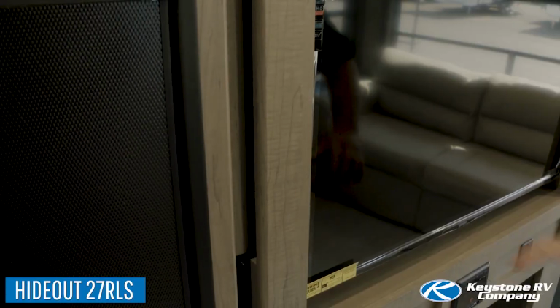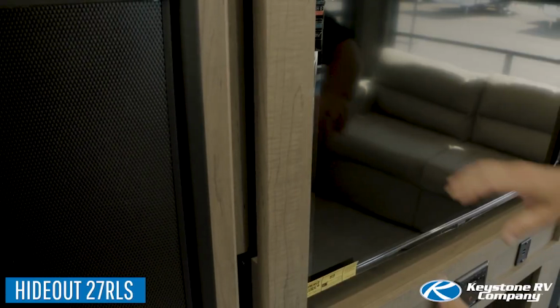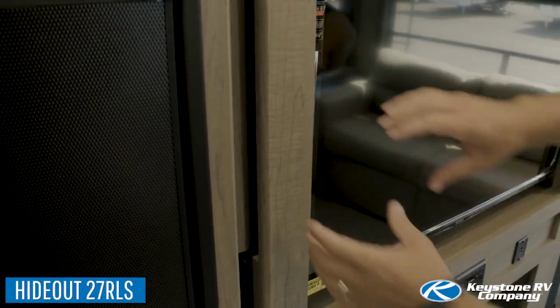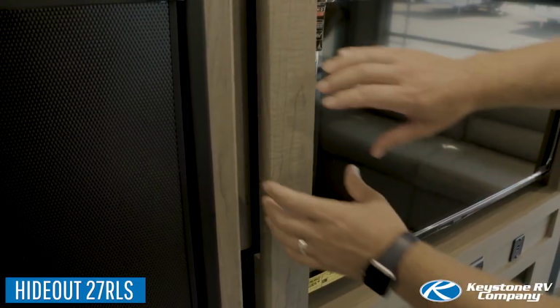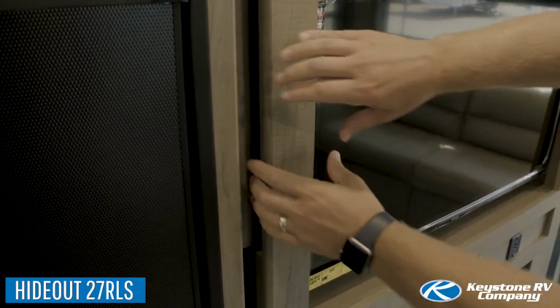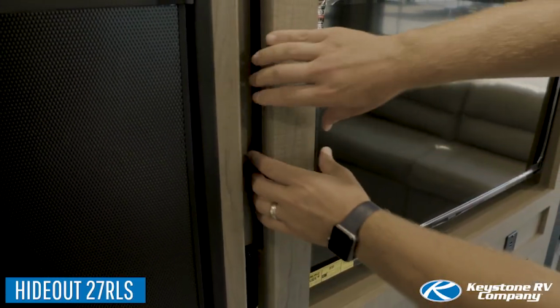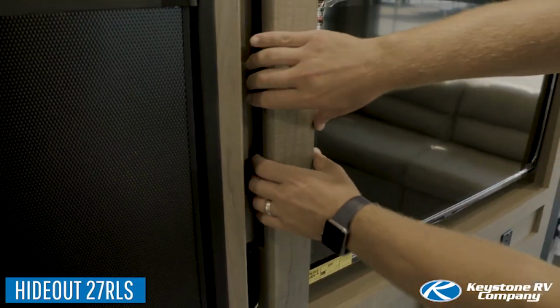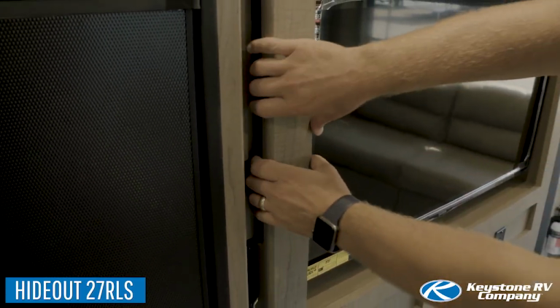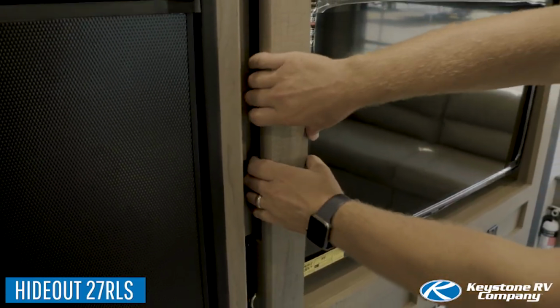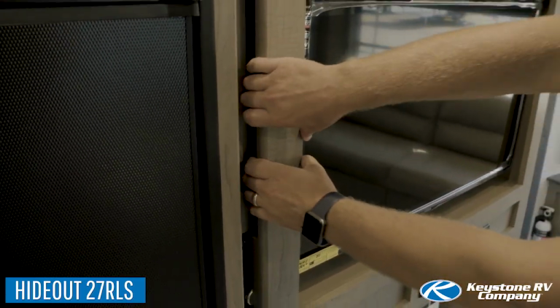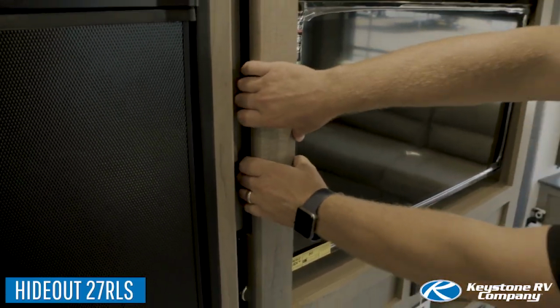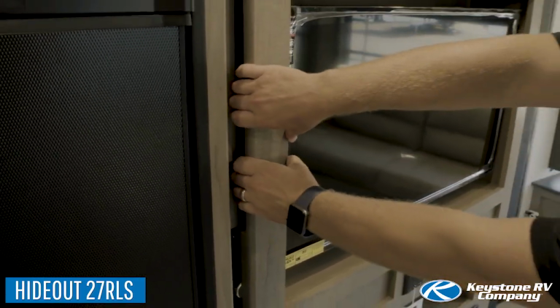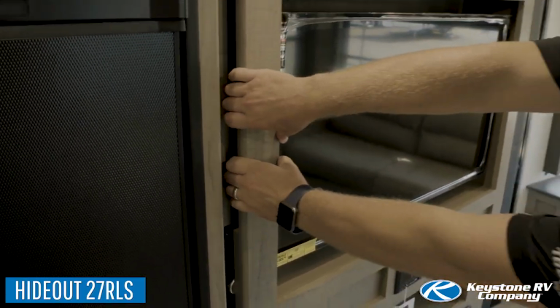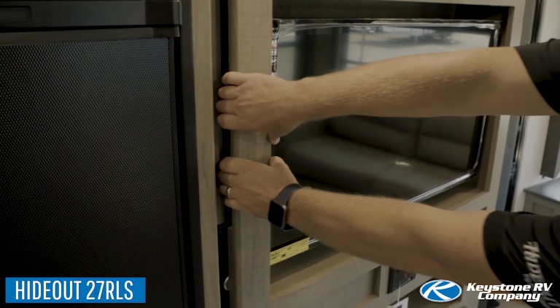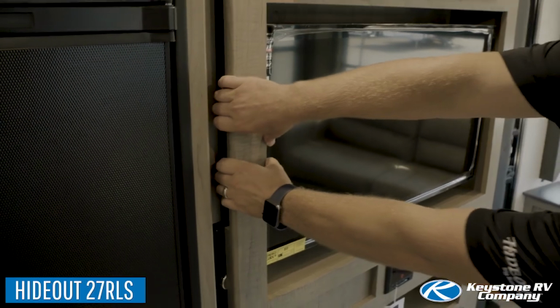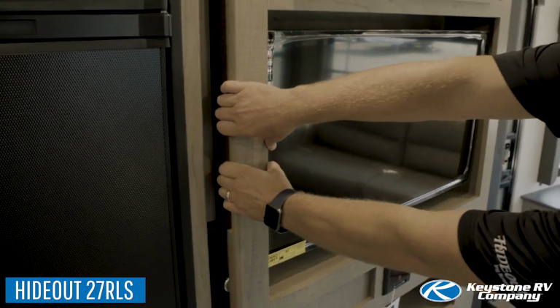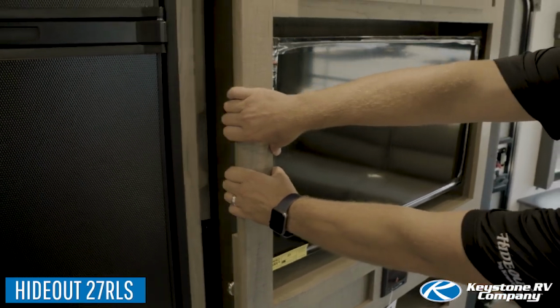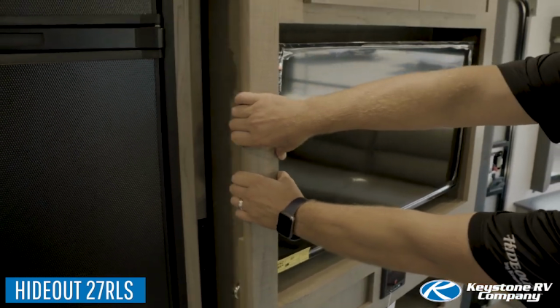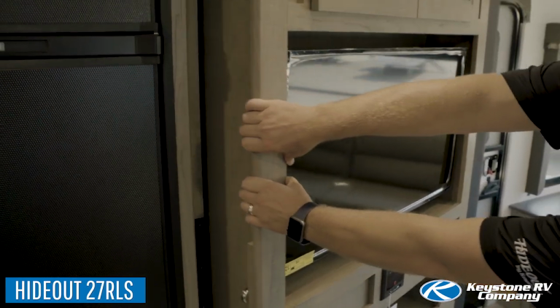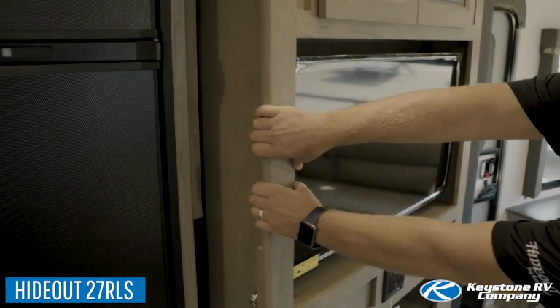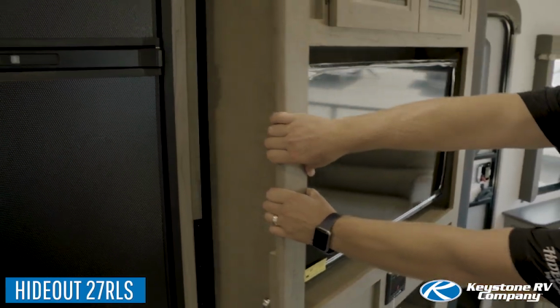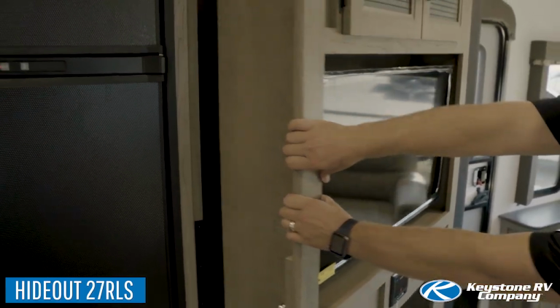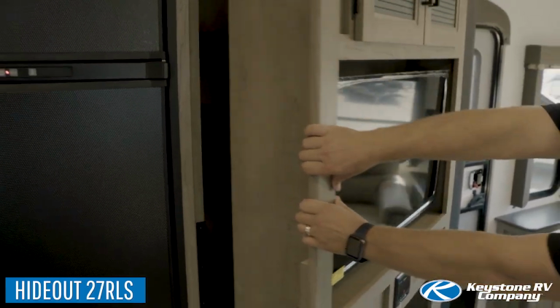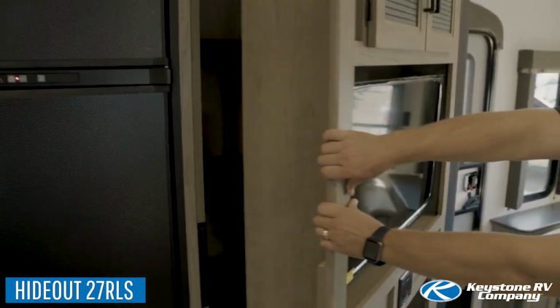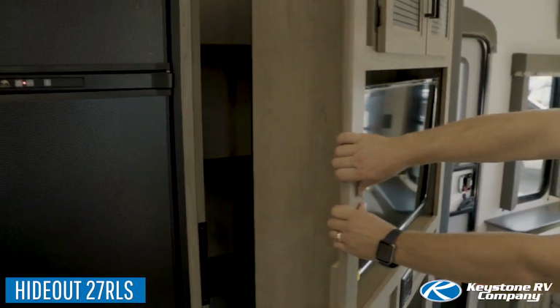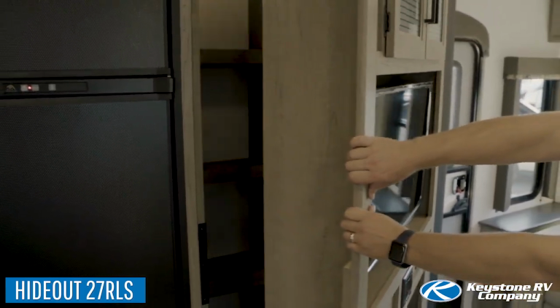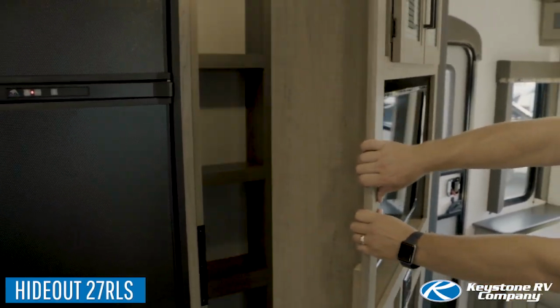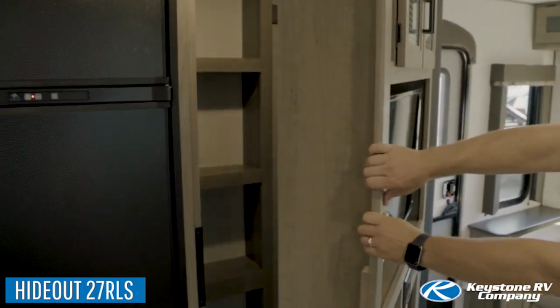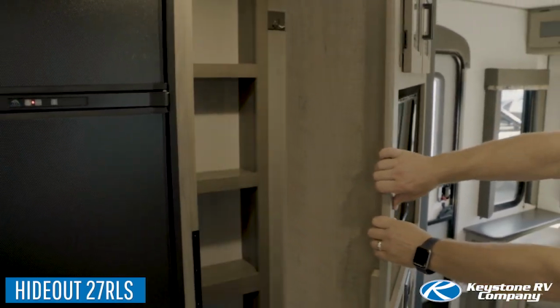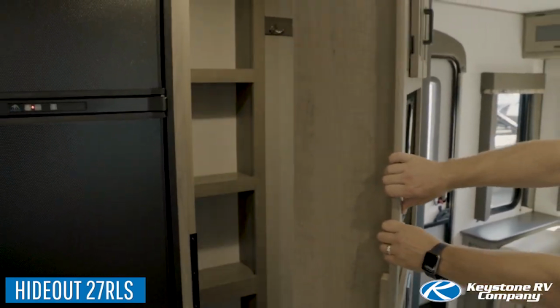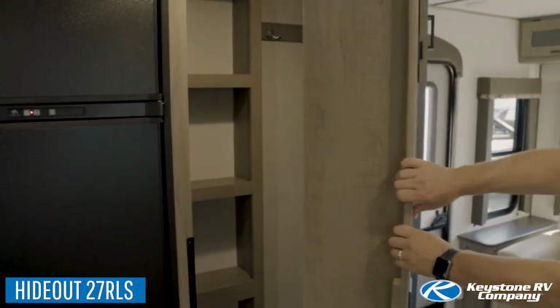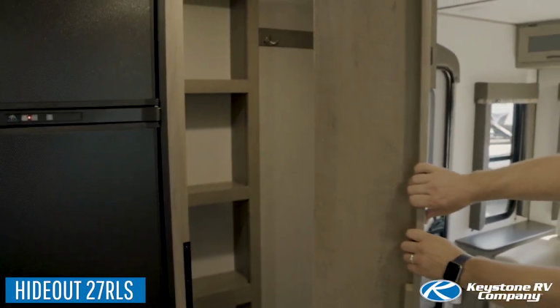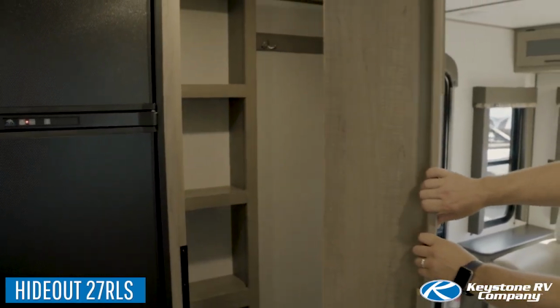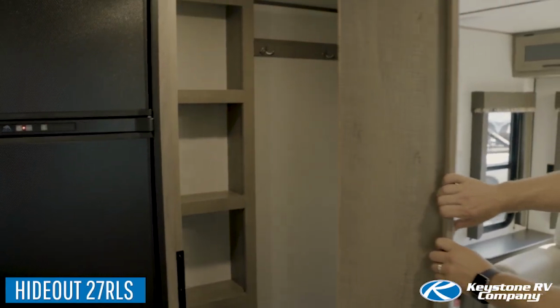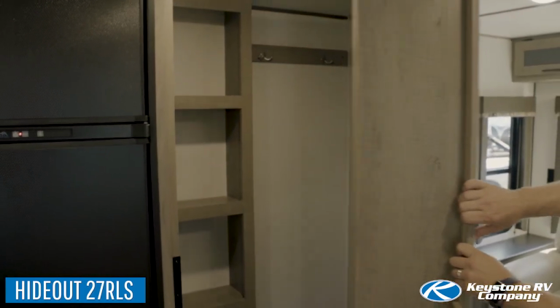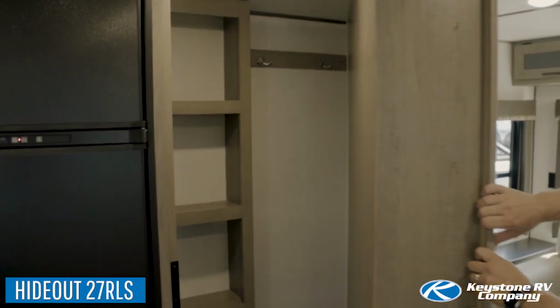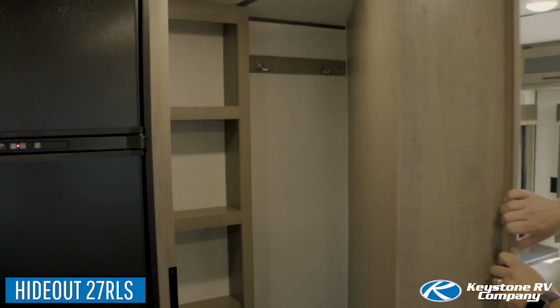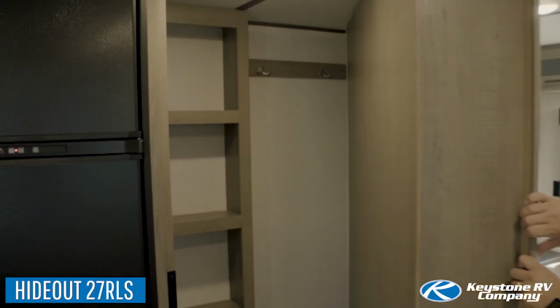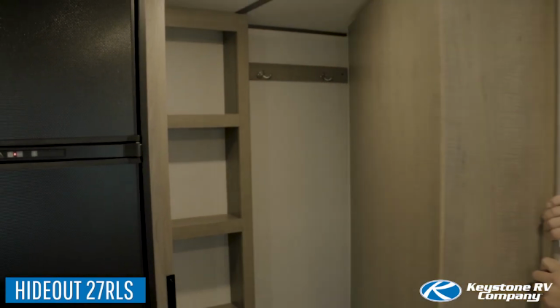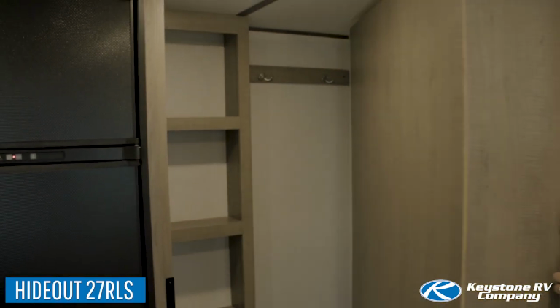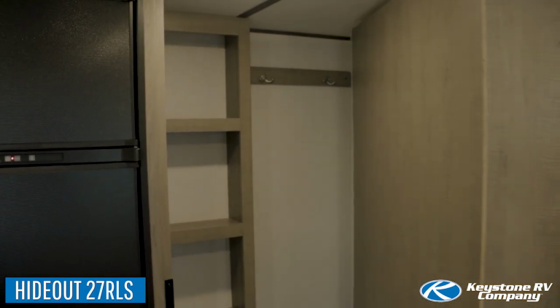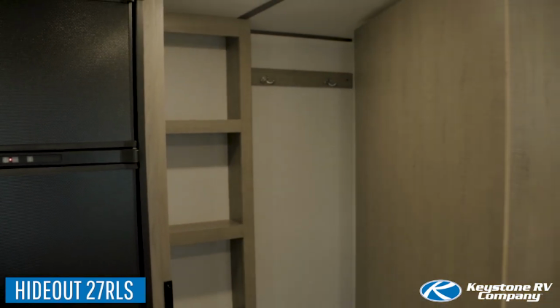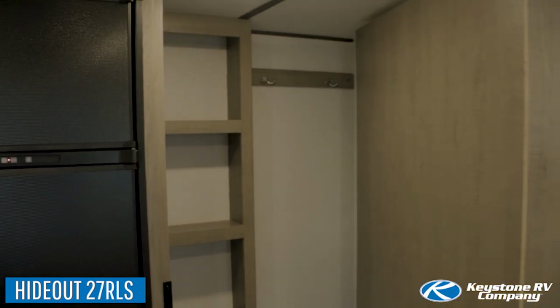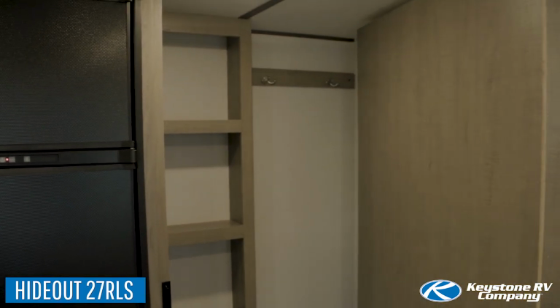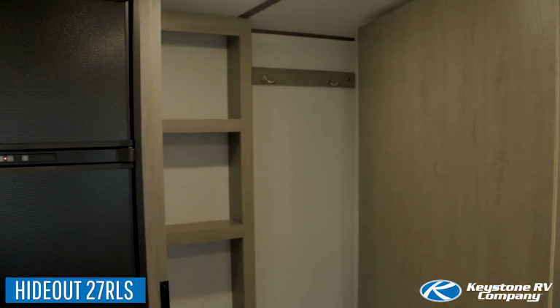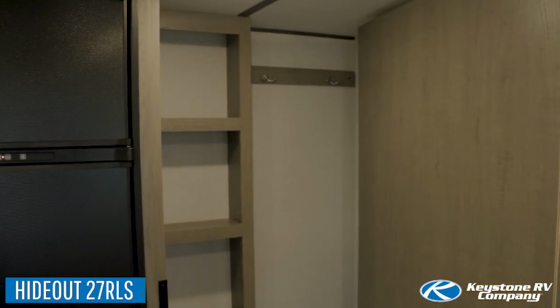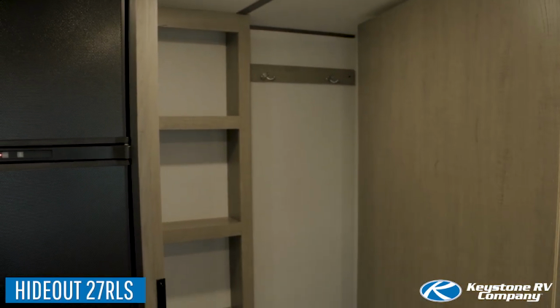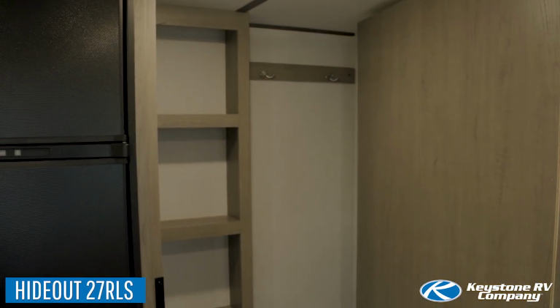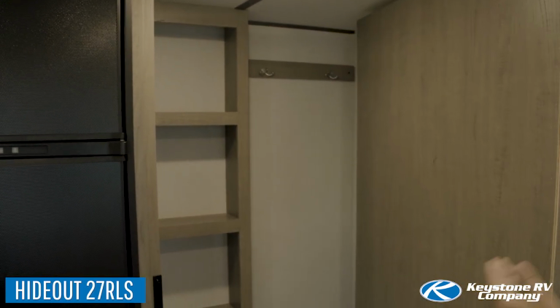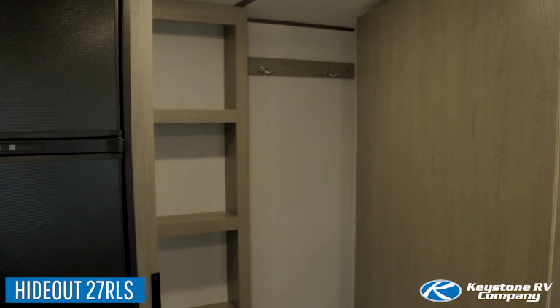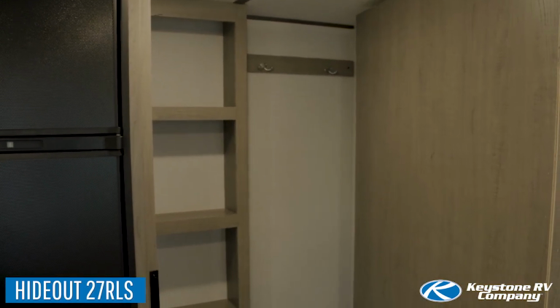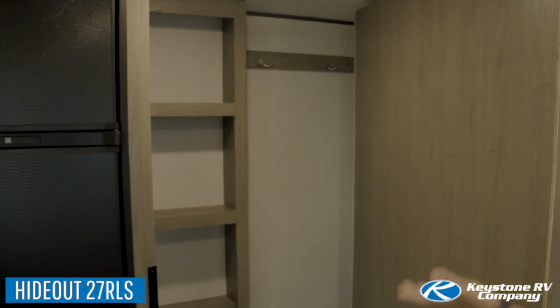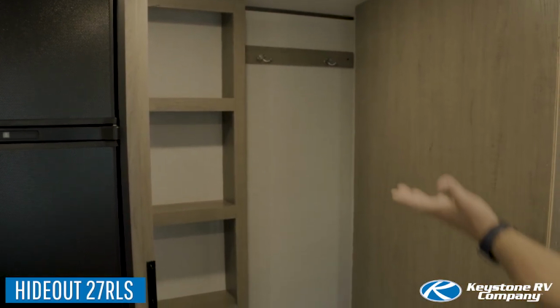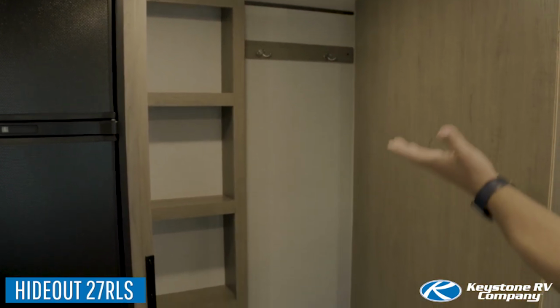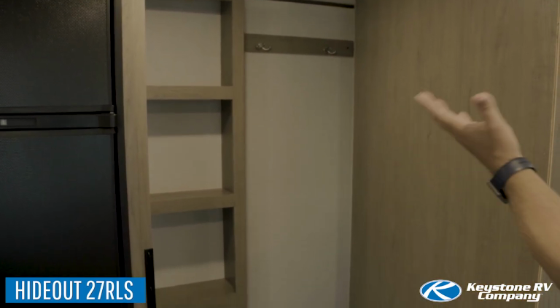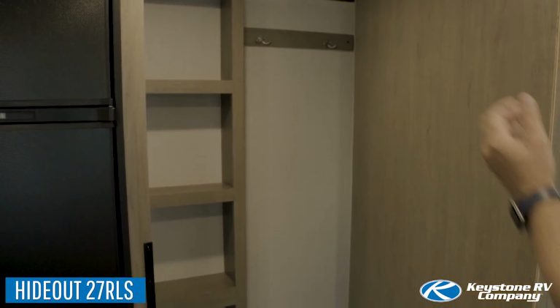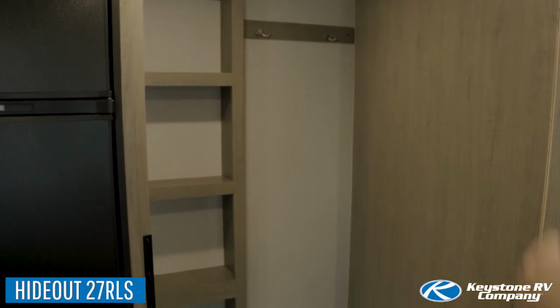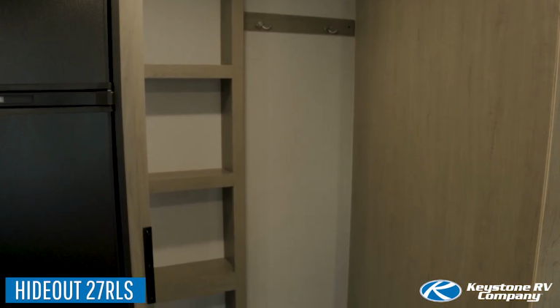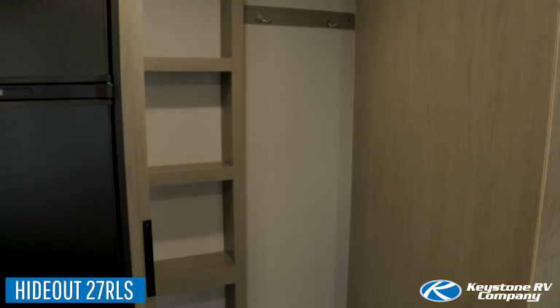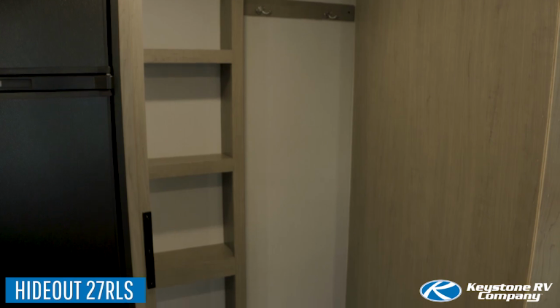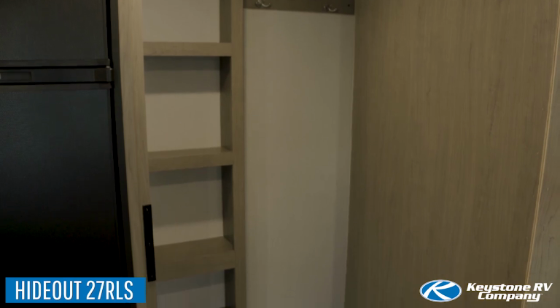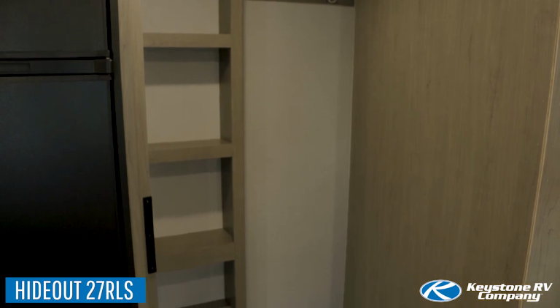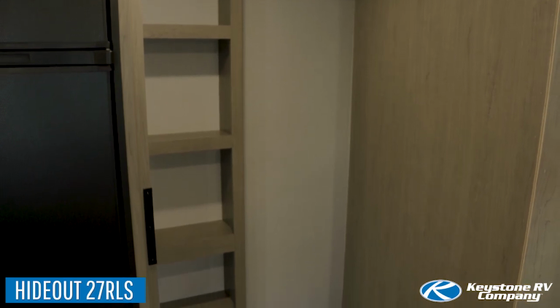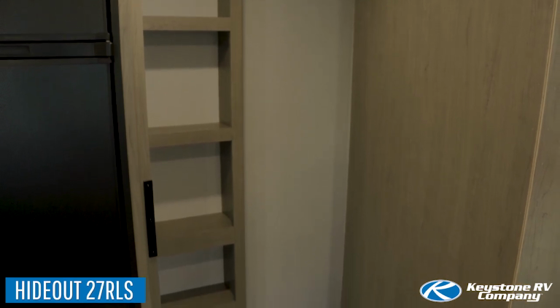Another feature that makes us stand out over the competition is our innovative hidden pantry with floor-to-ceiling storage.